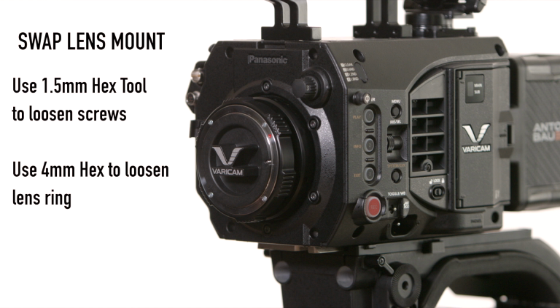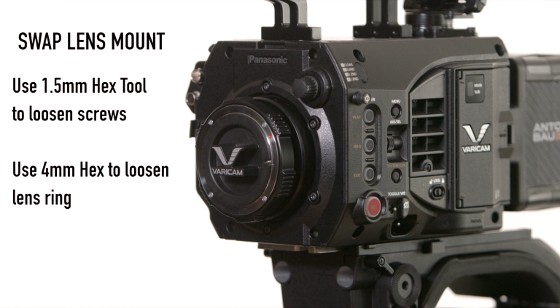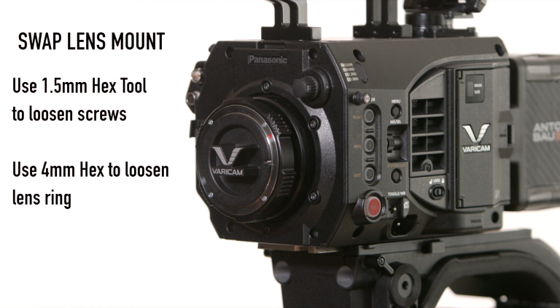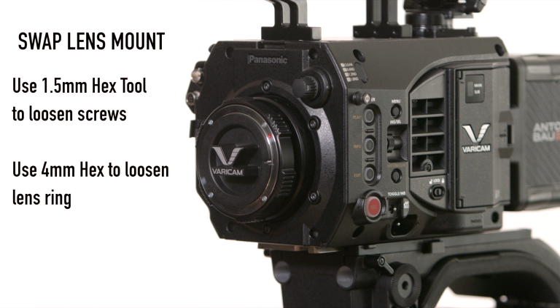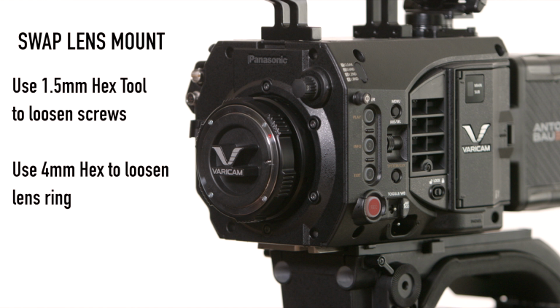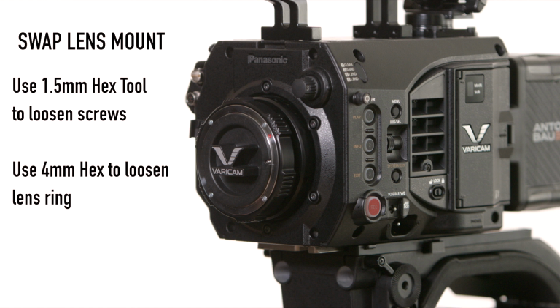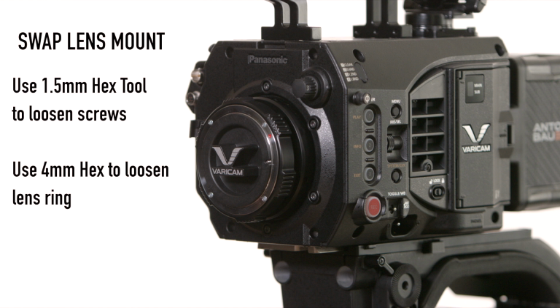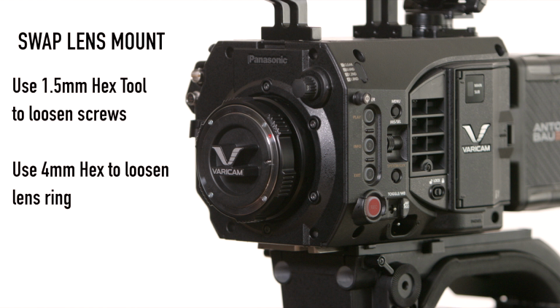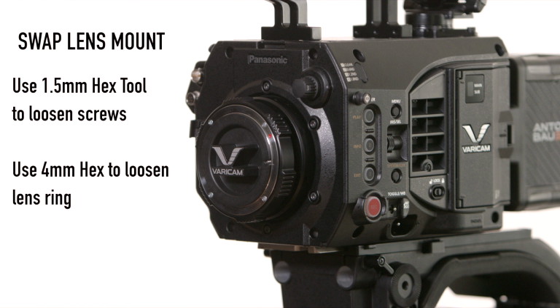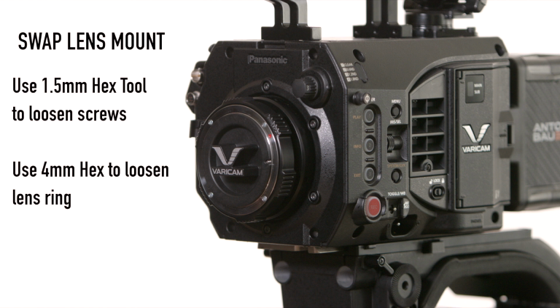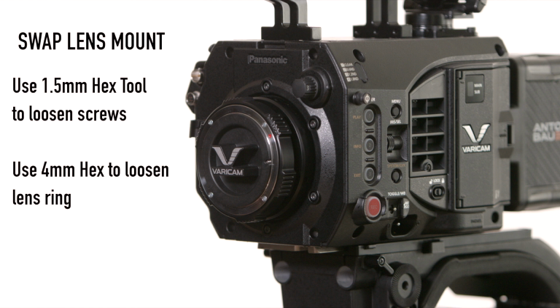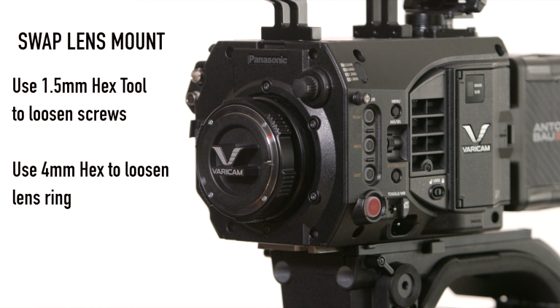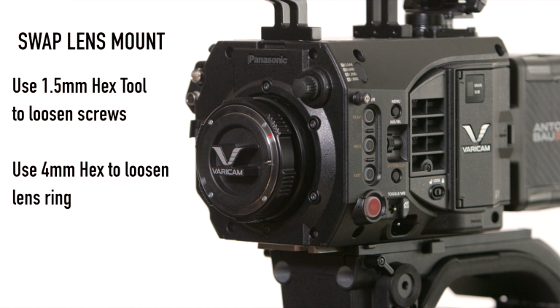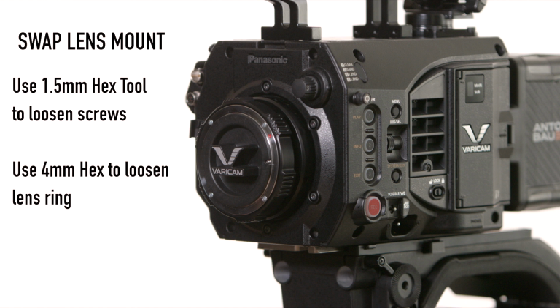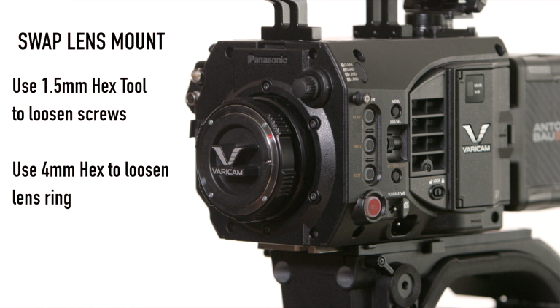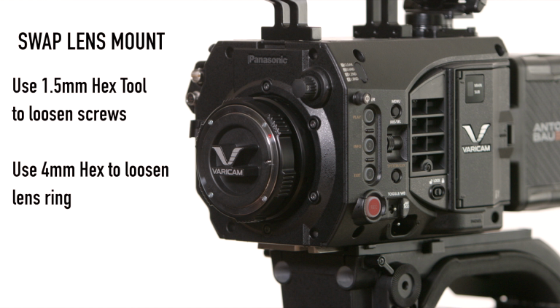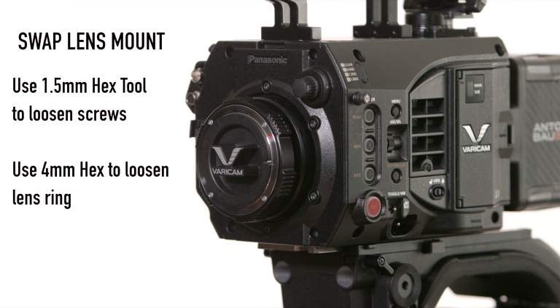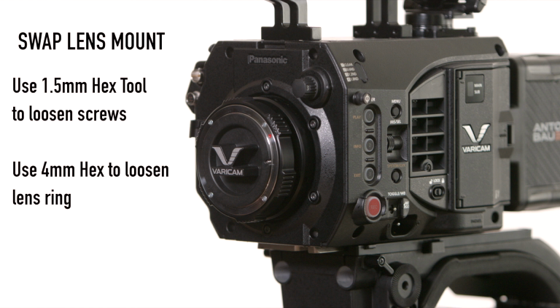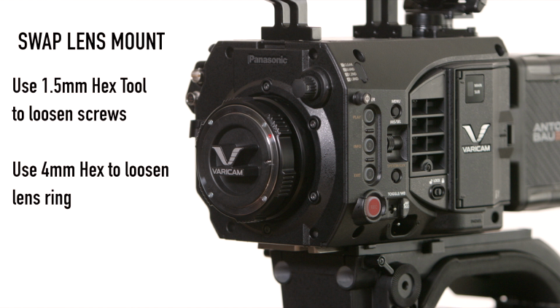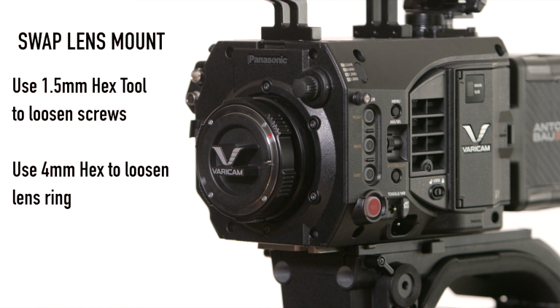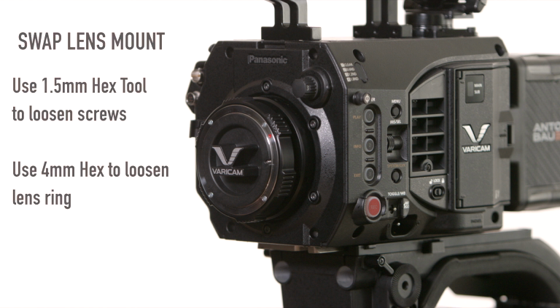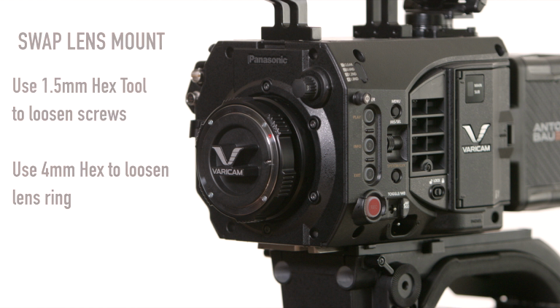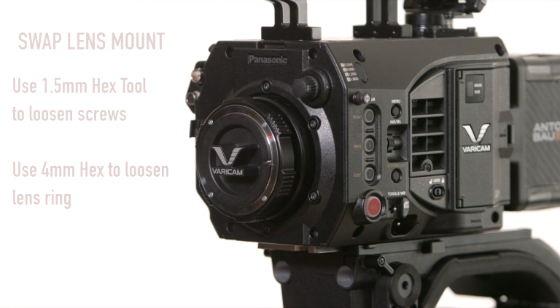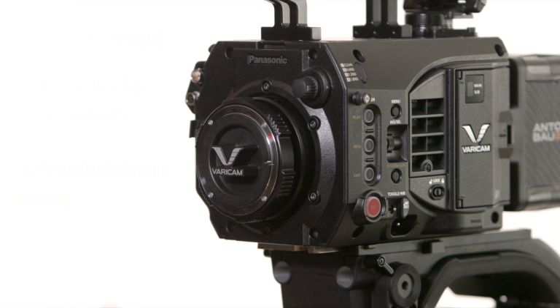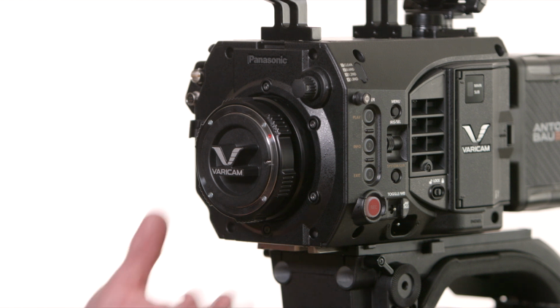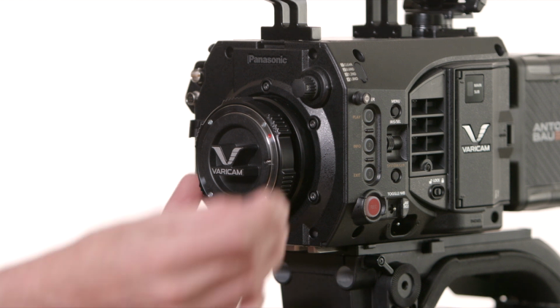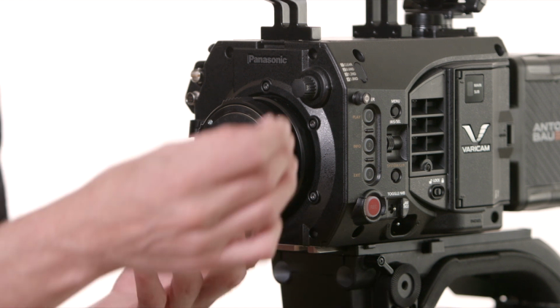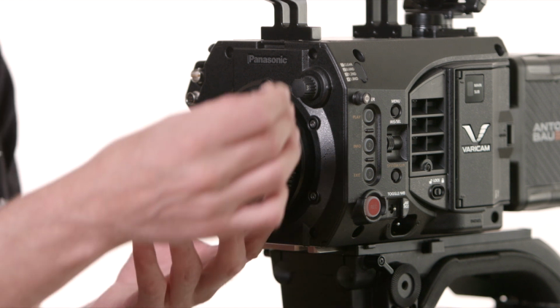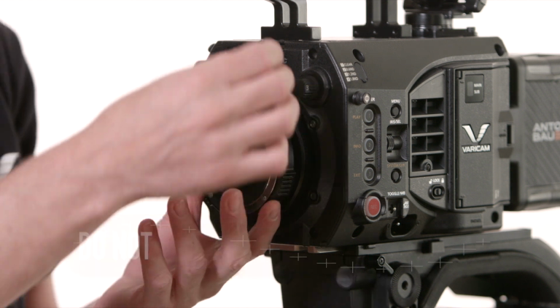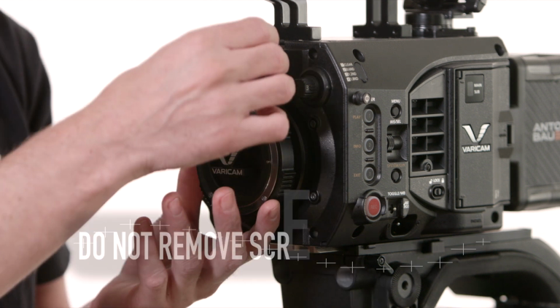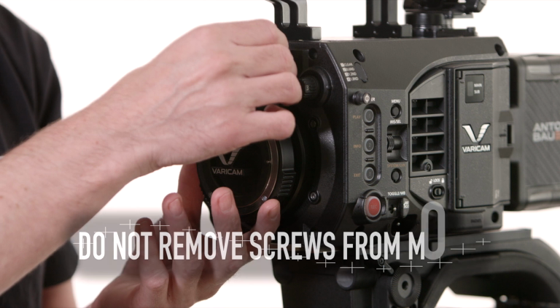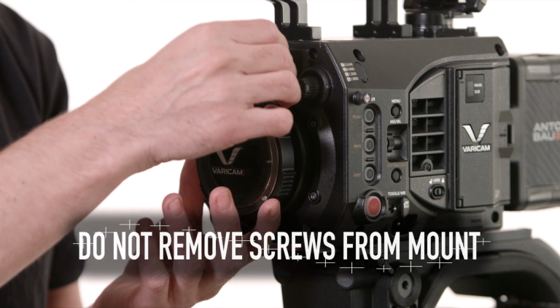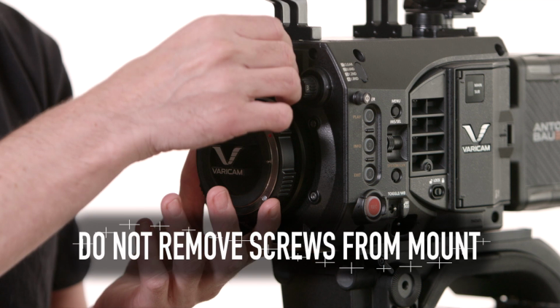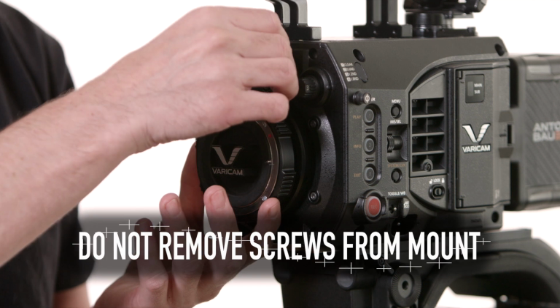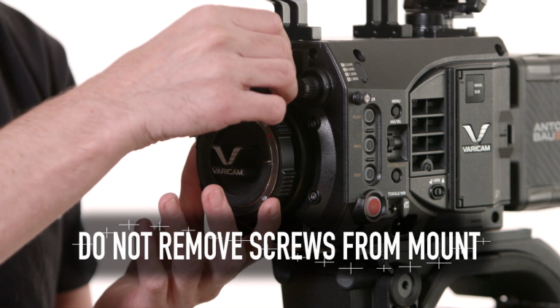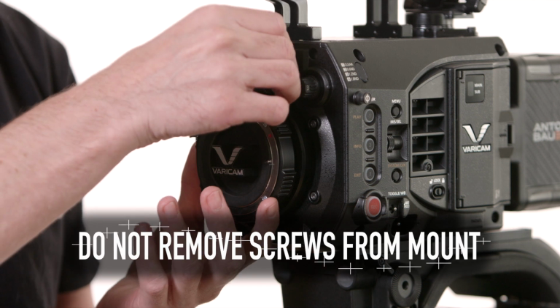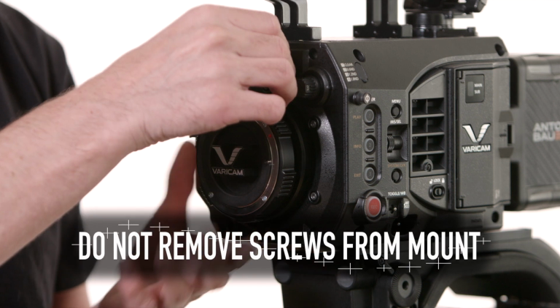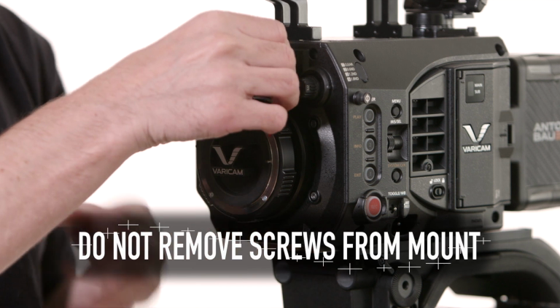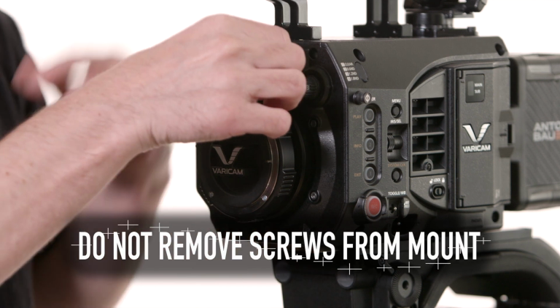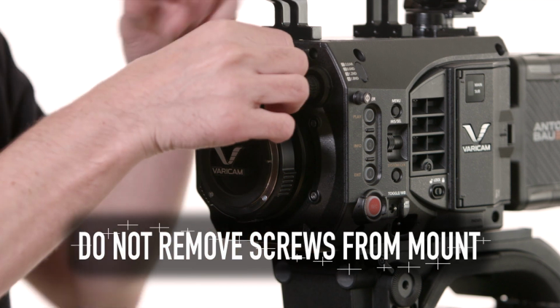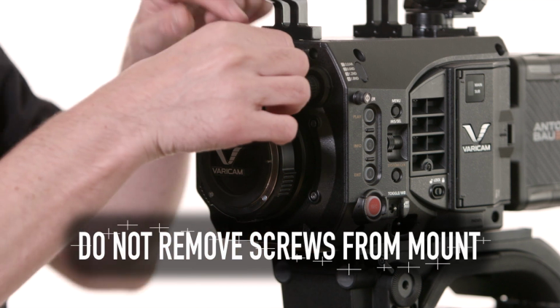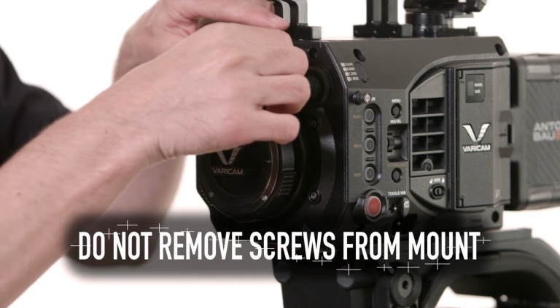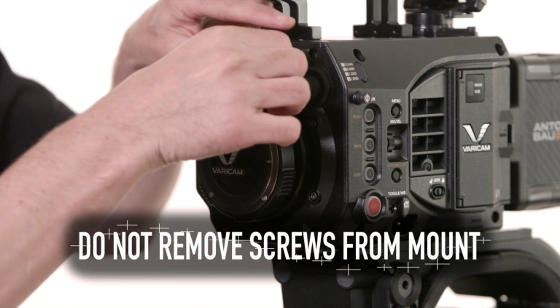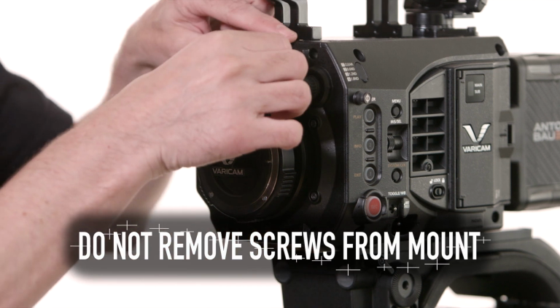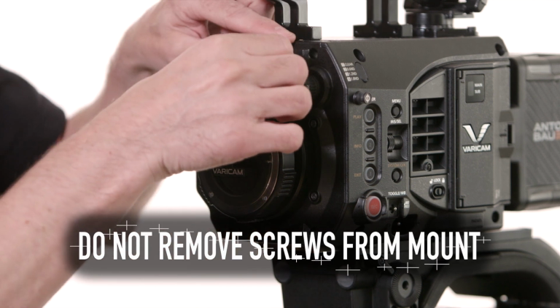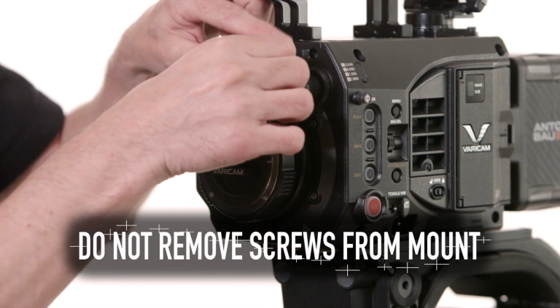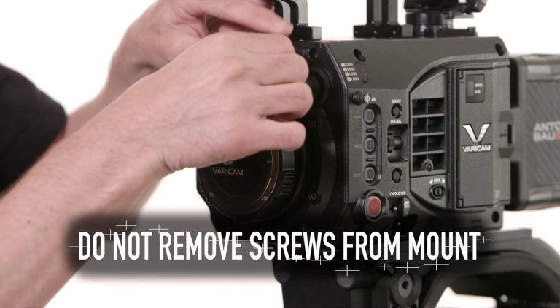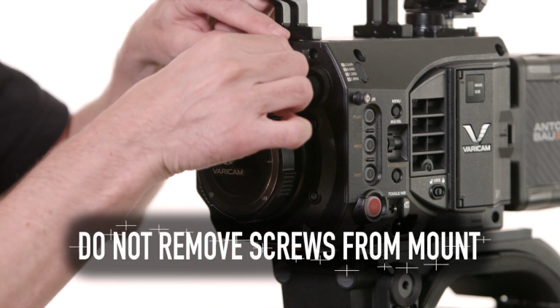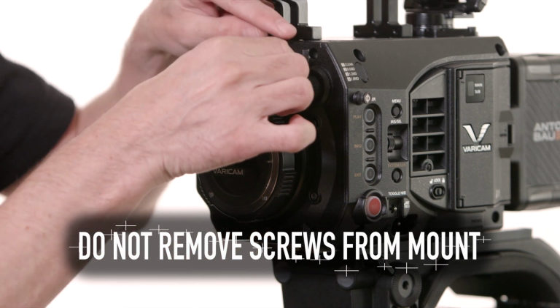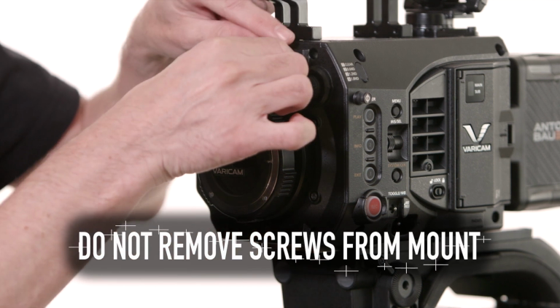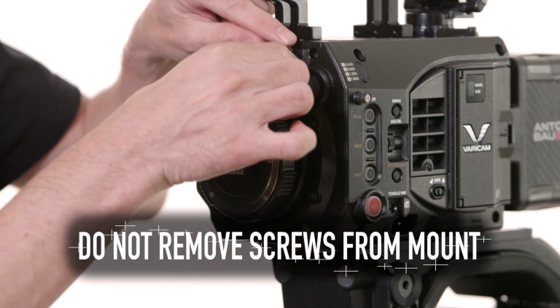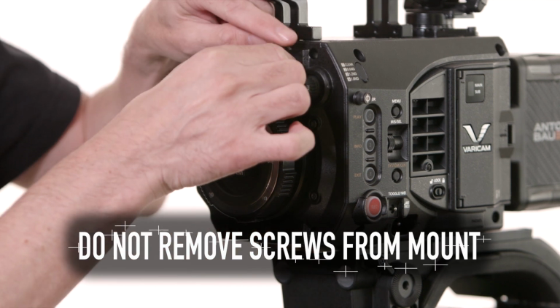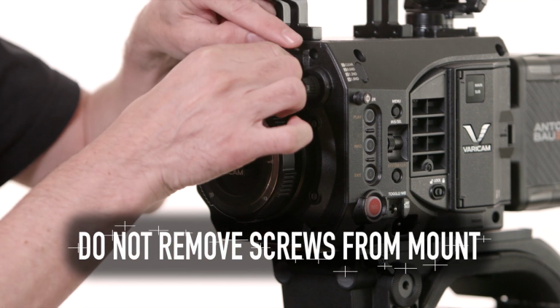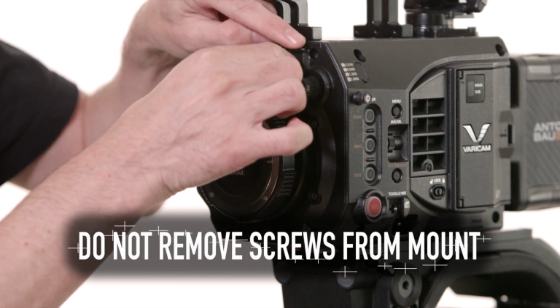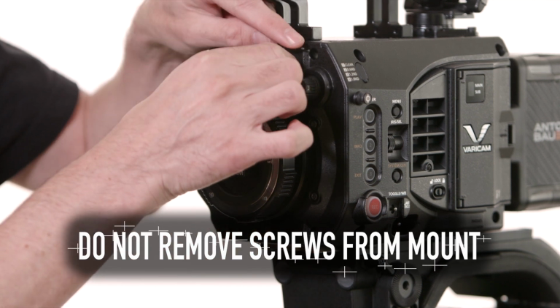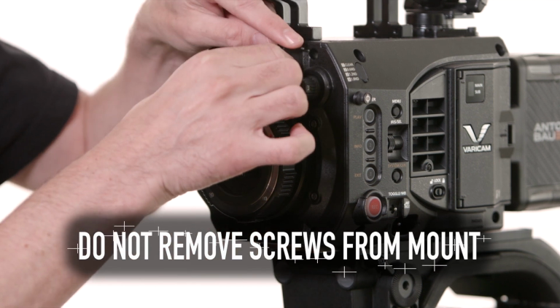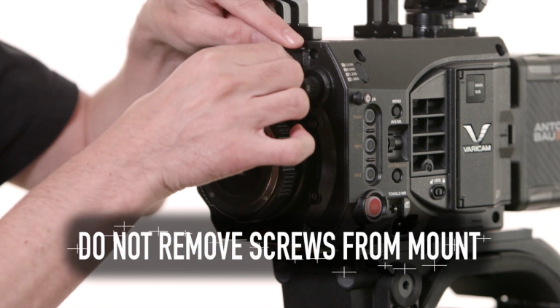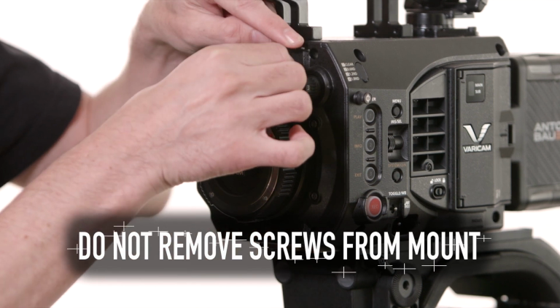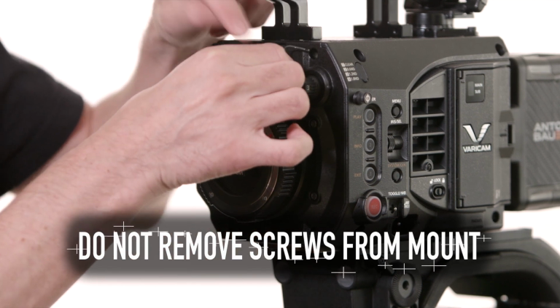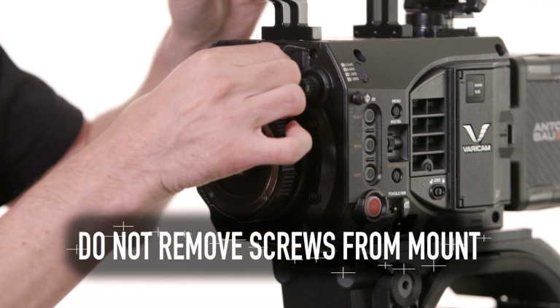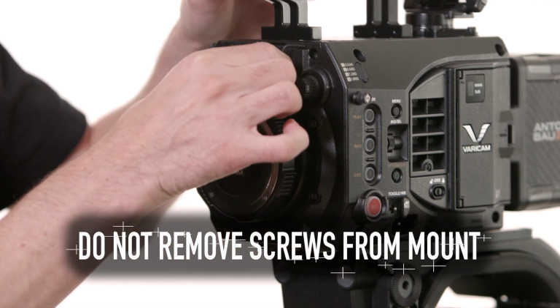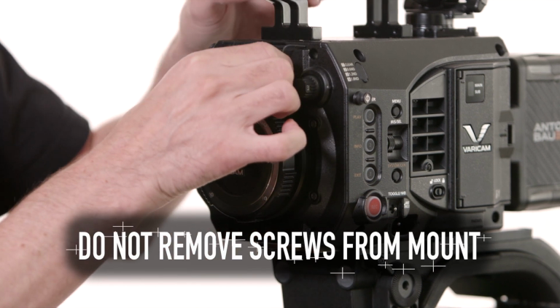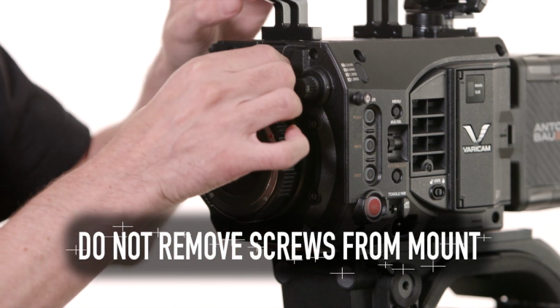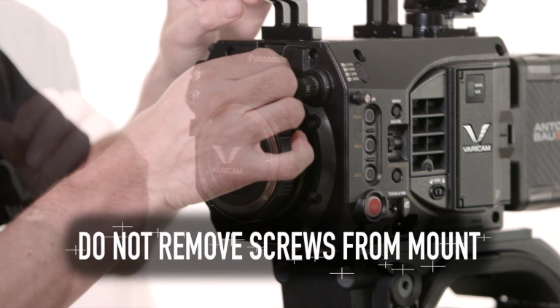You're going to loosen the two screws that are on the EF mount on the camera. Do not remove them — only loosen them.